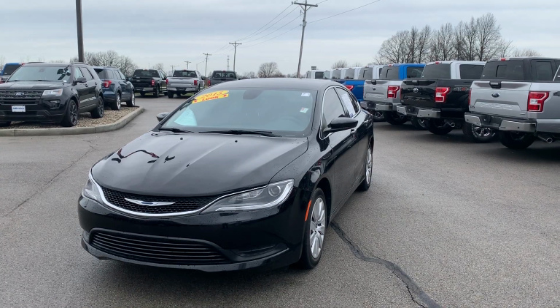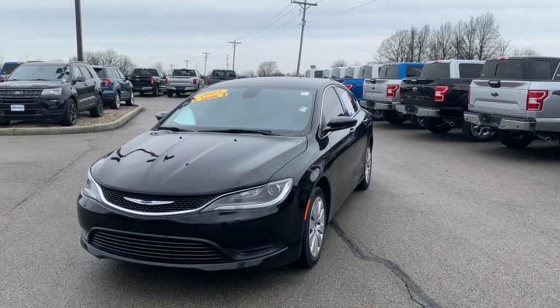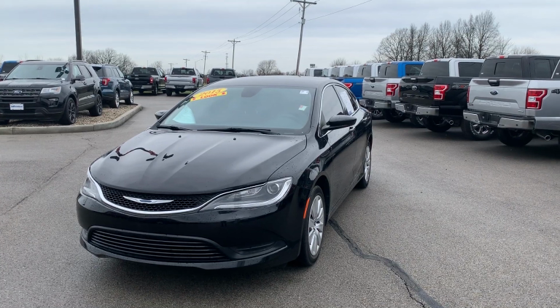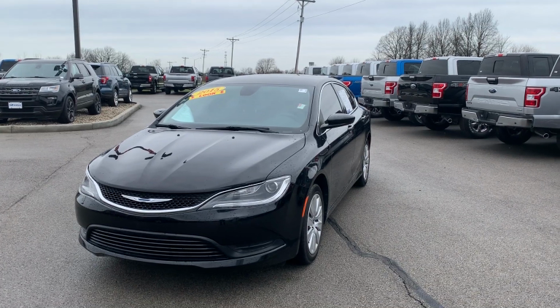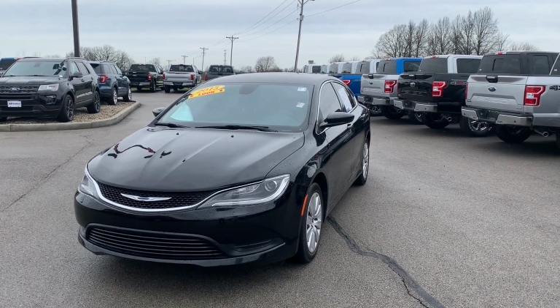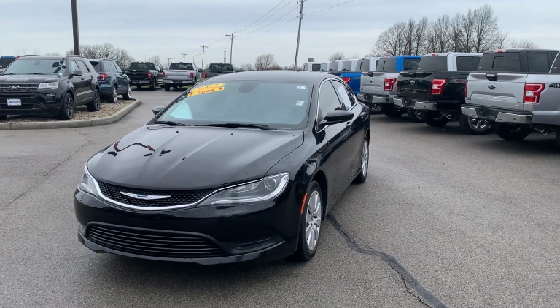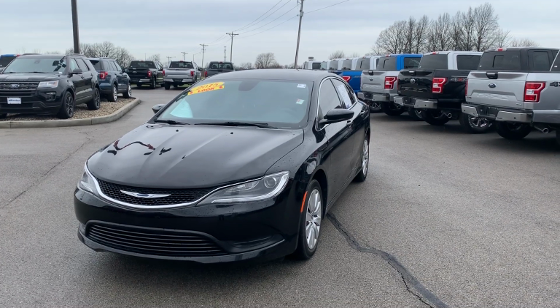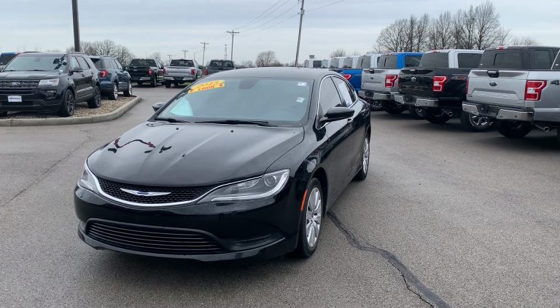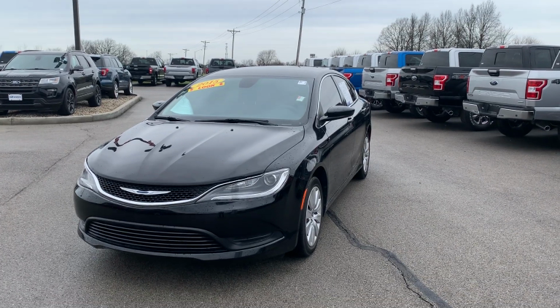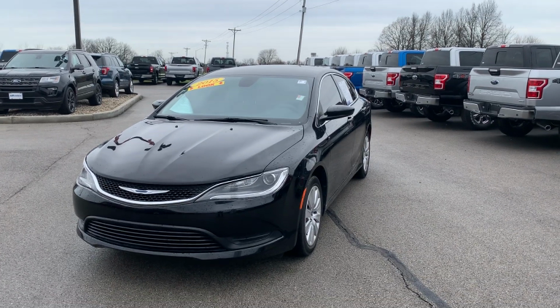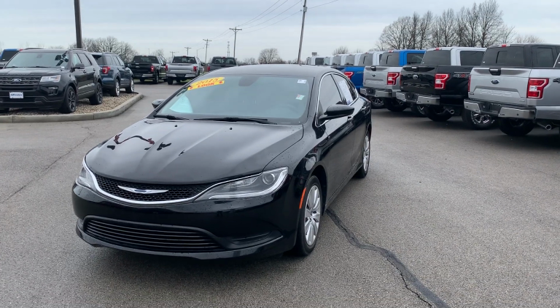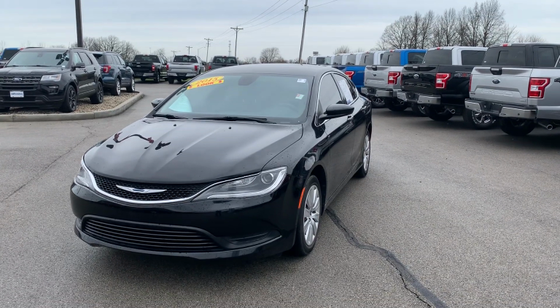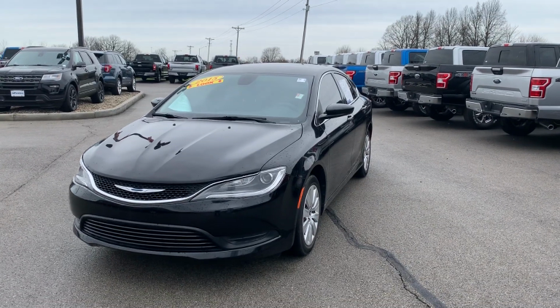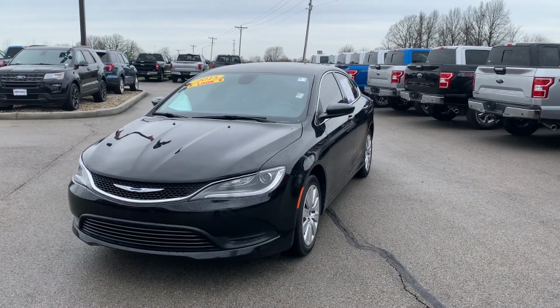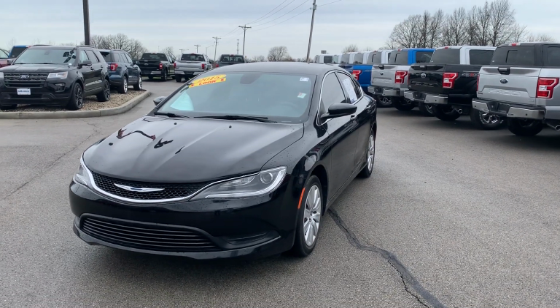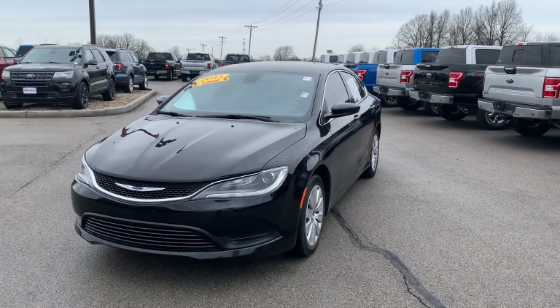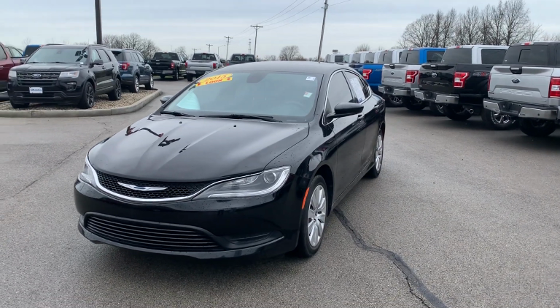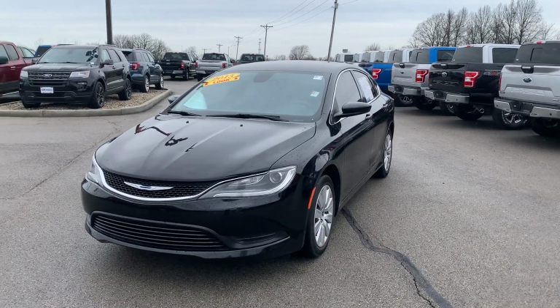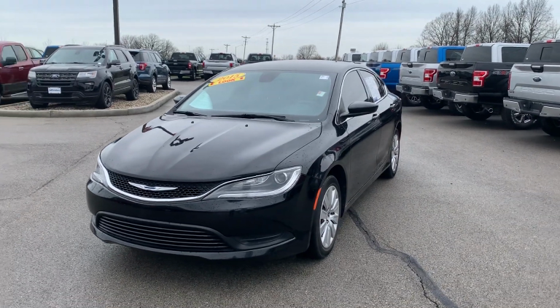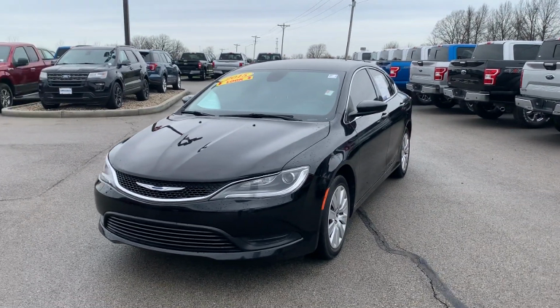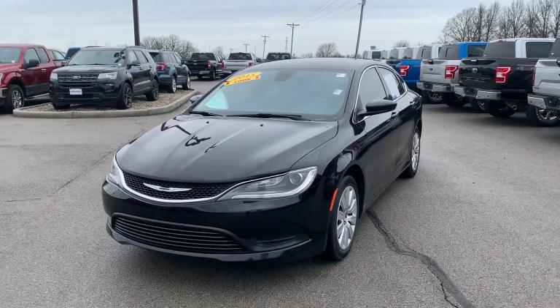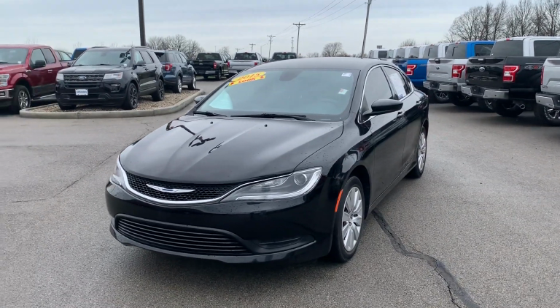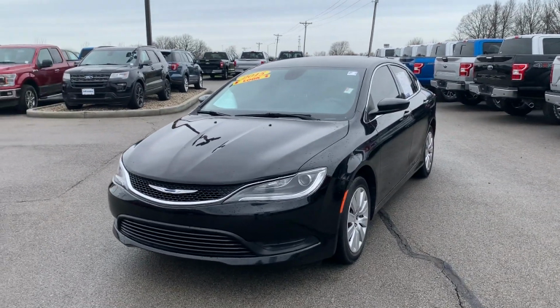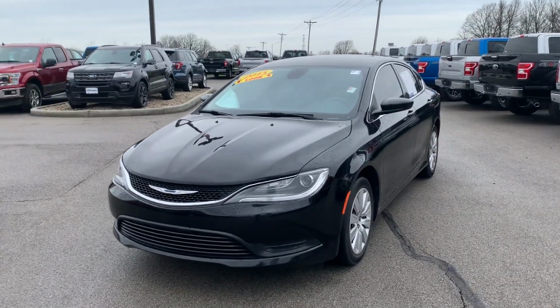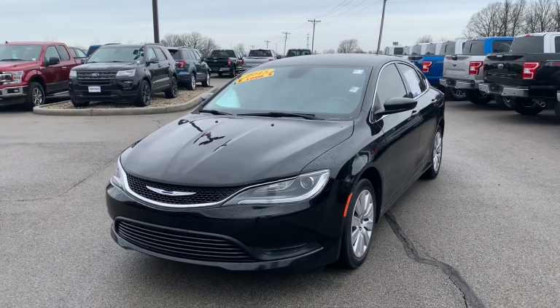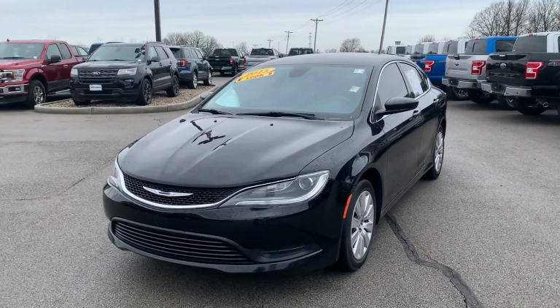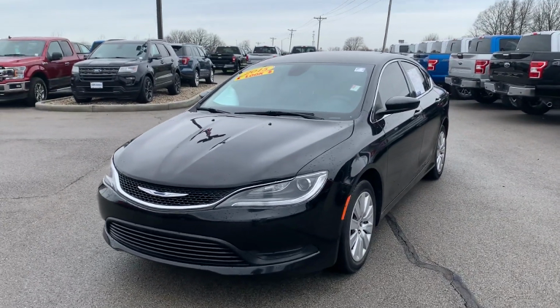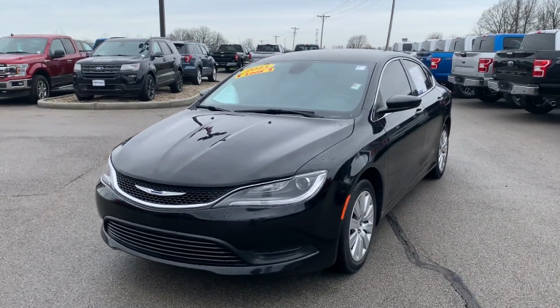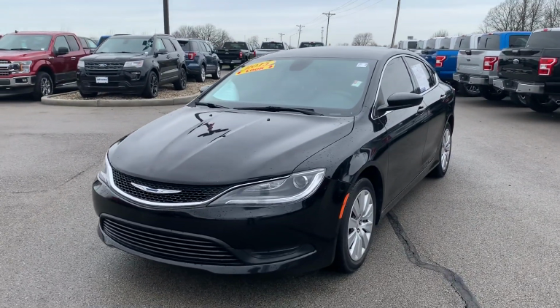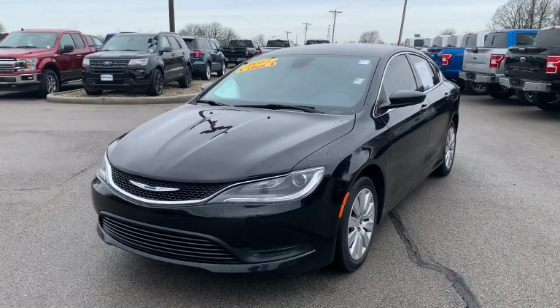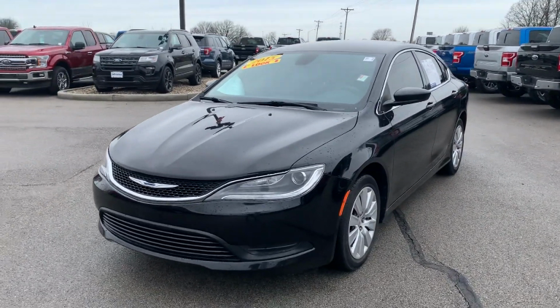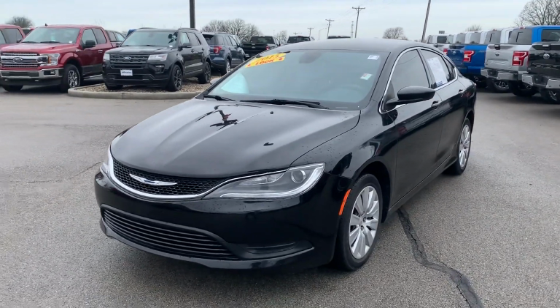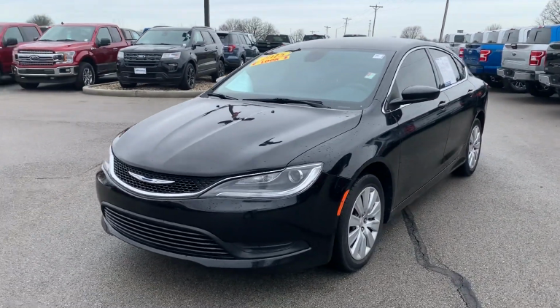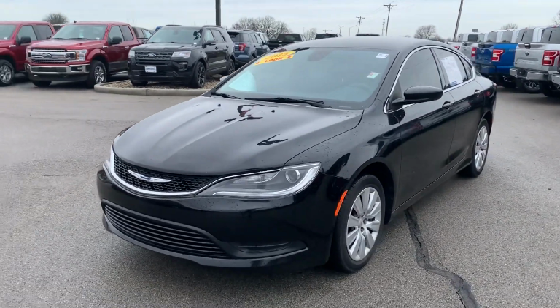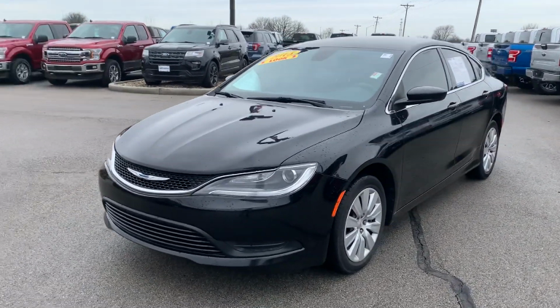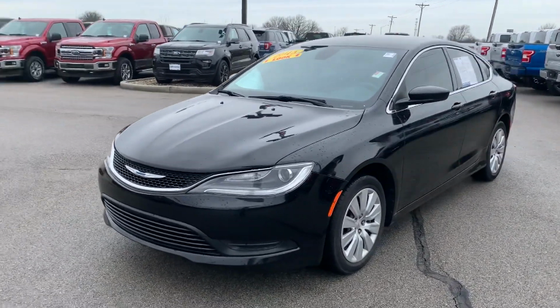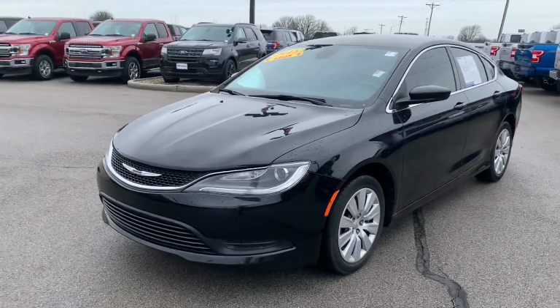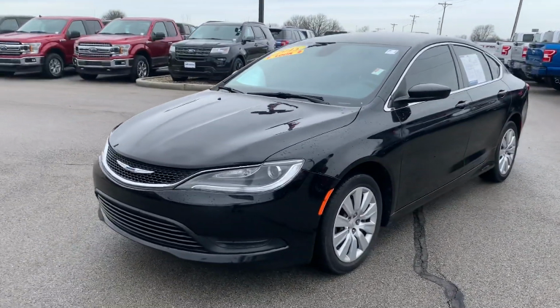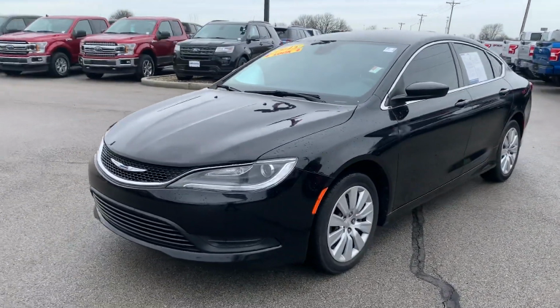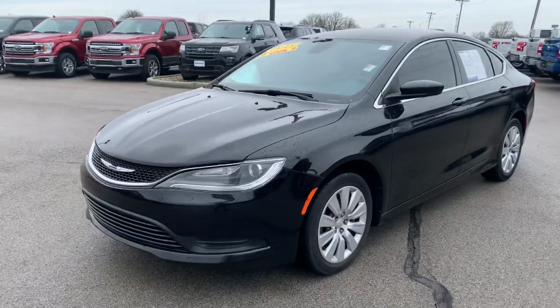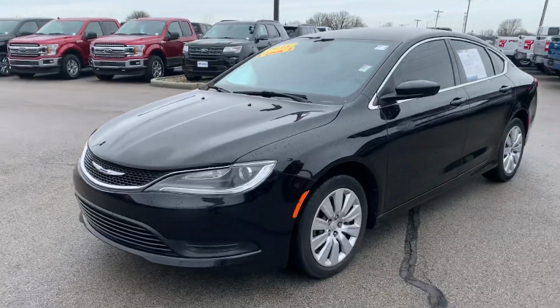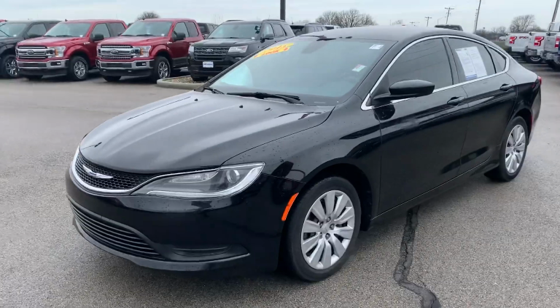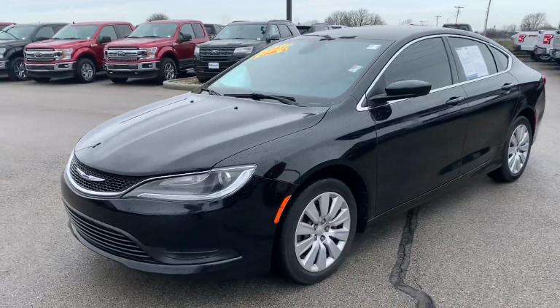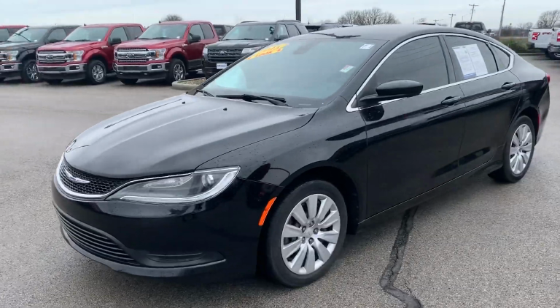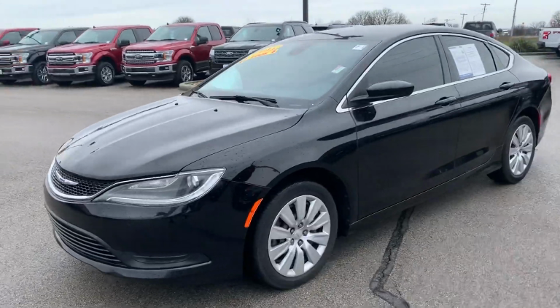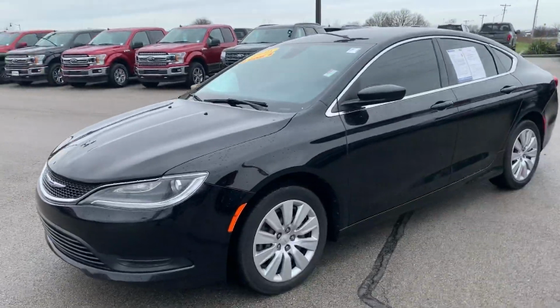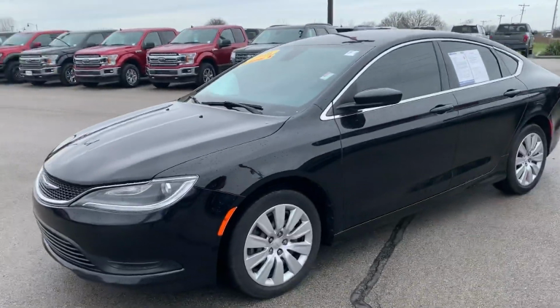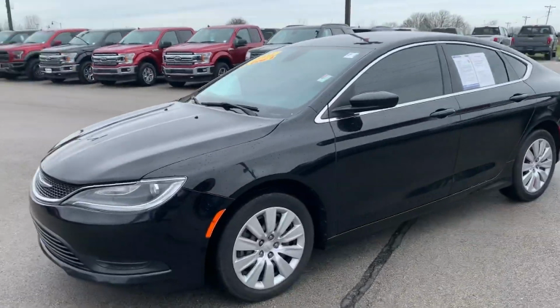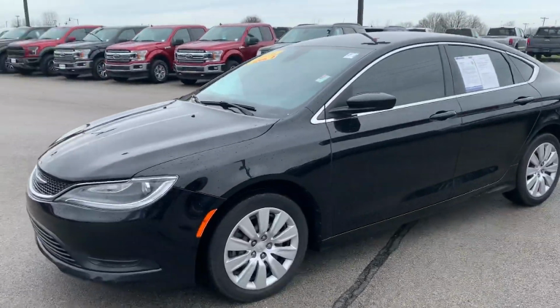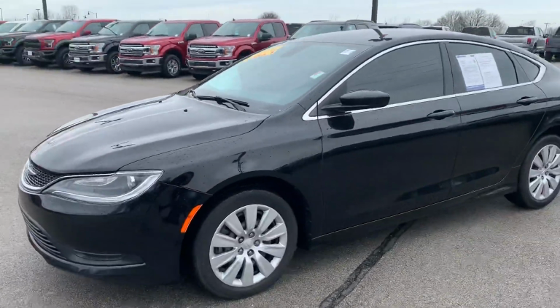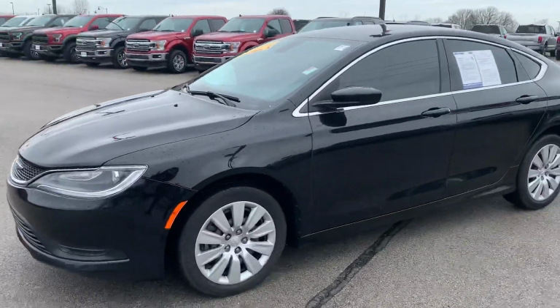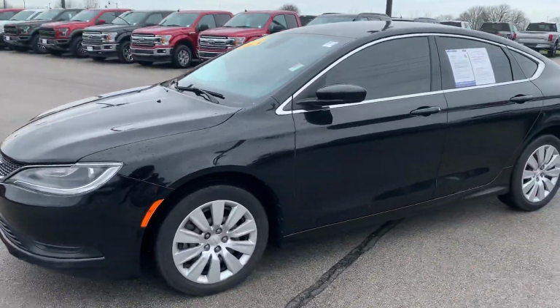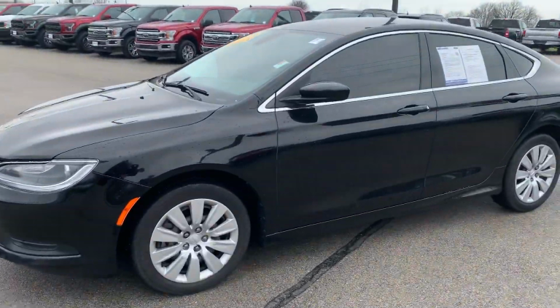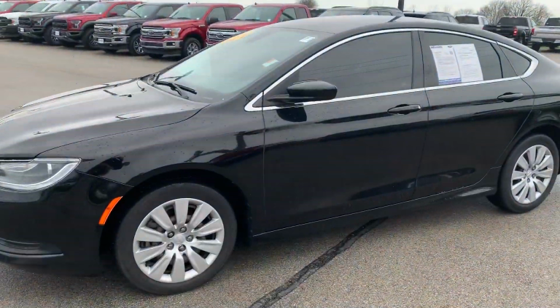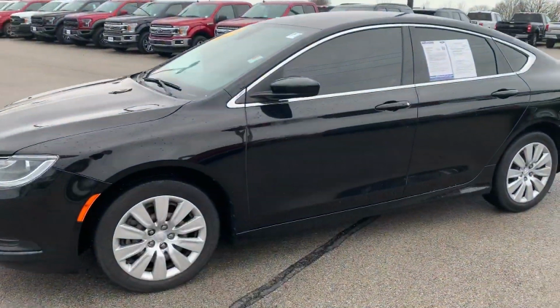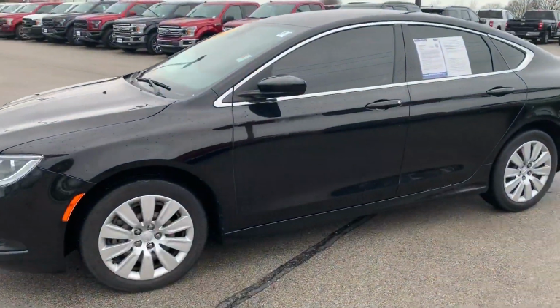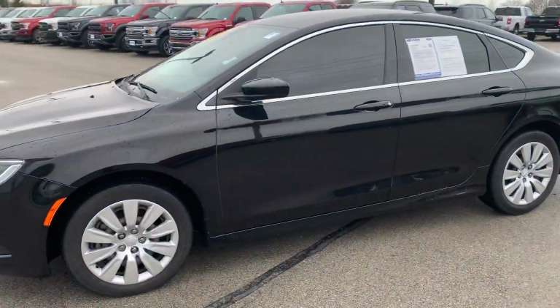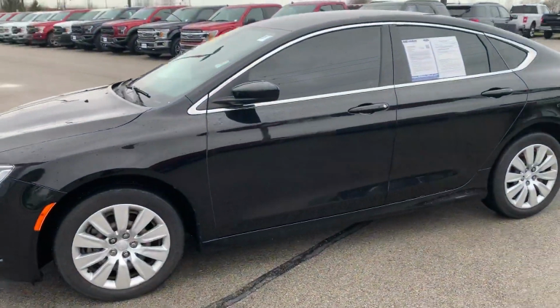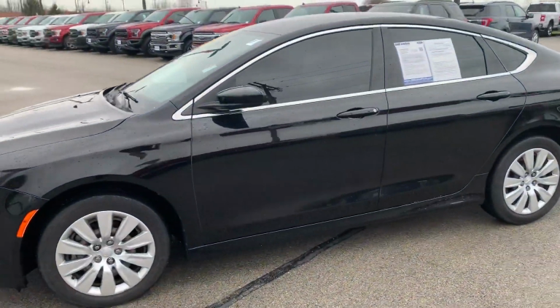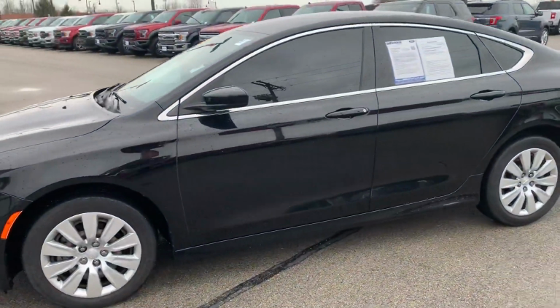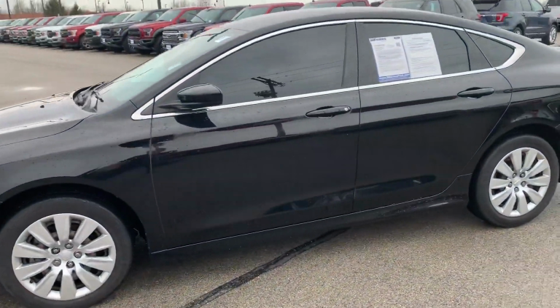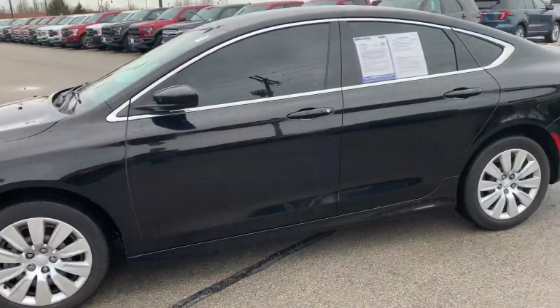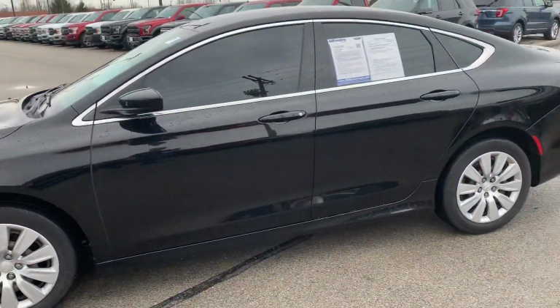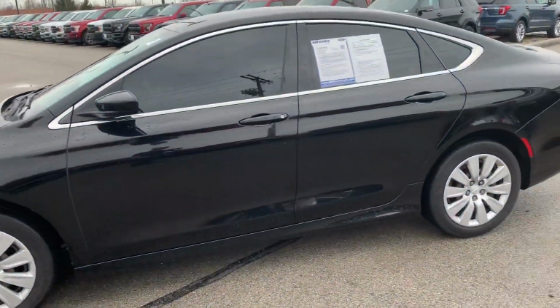This is Mike Clare with Billis Ford in Brownsburg, and this is the 2015 Chrysler 200. I'm going to do a quick walk around and show you some of the features of the vehicle.